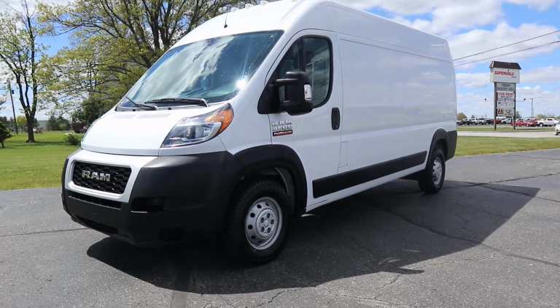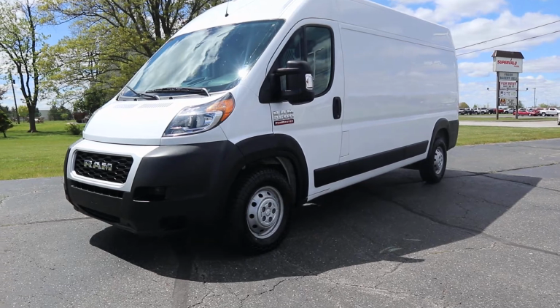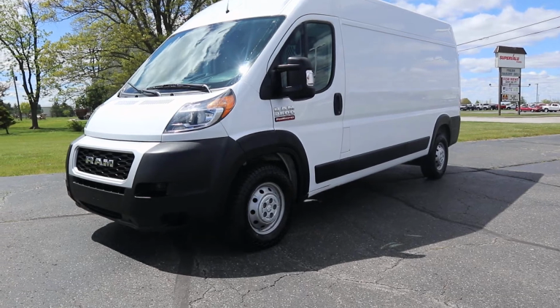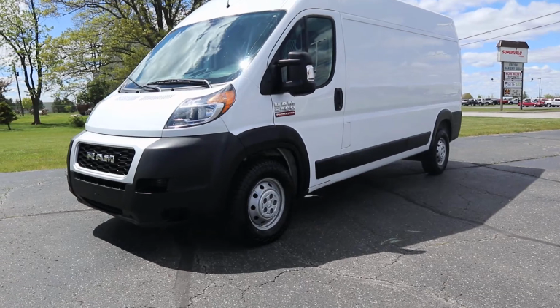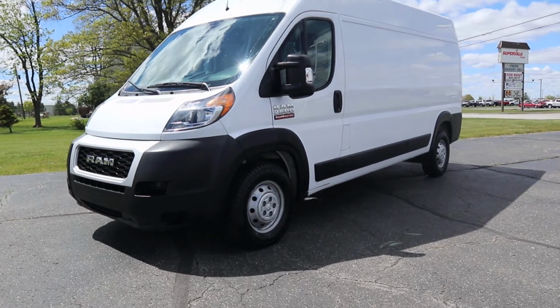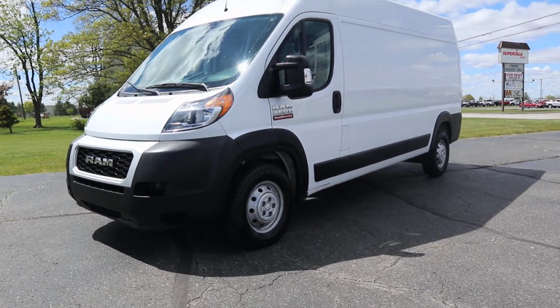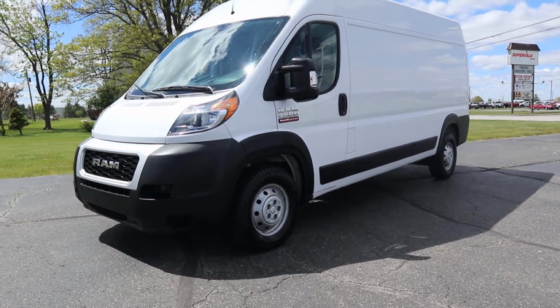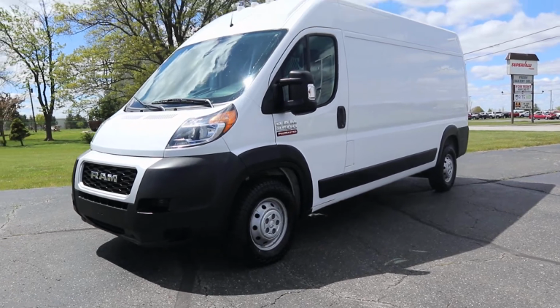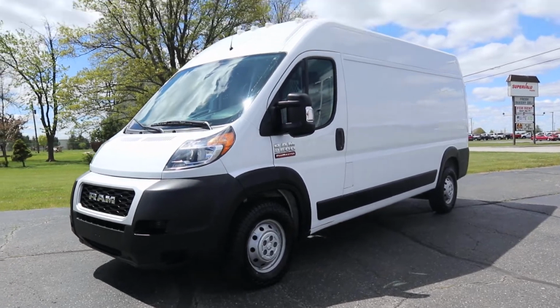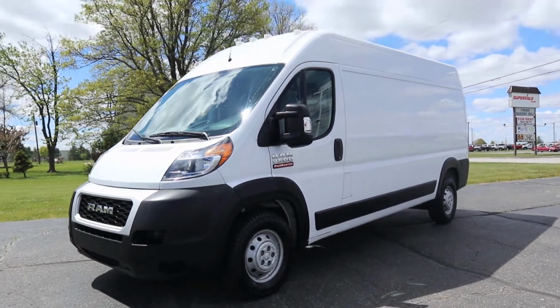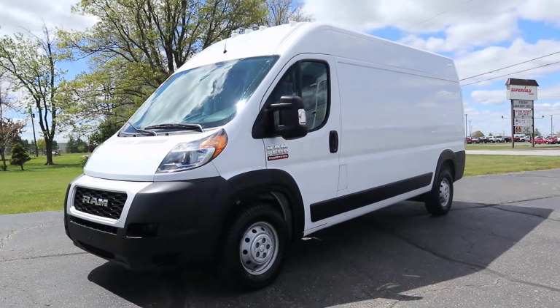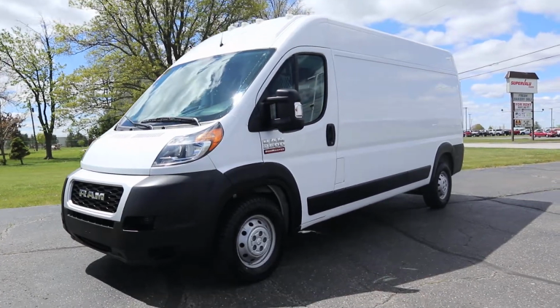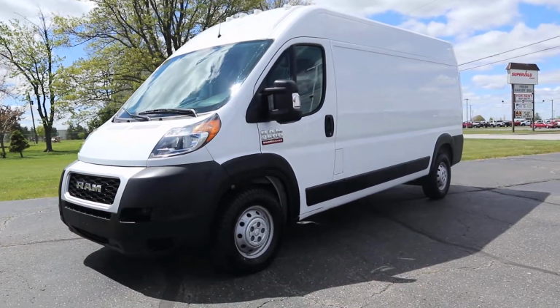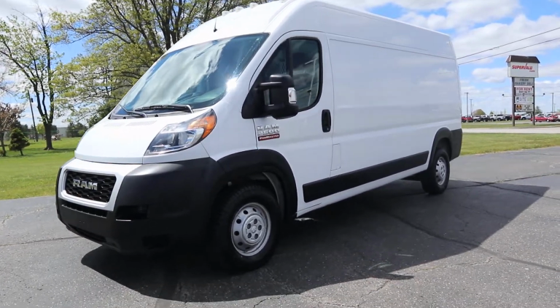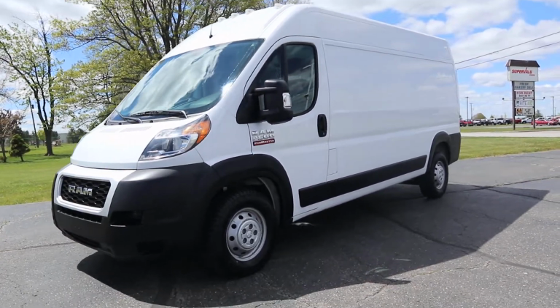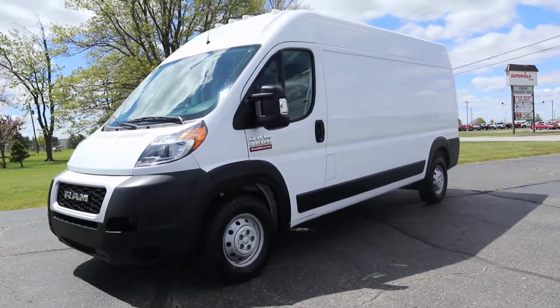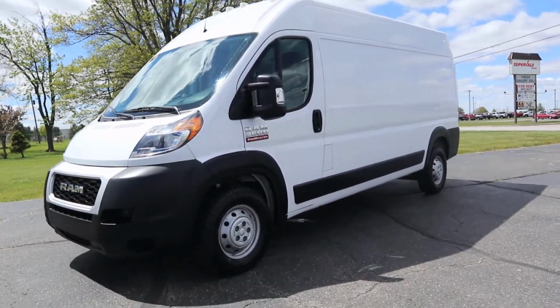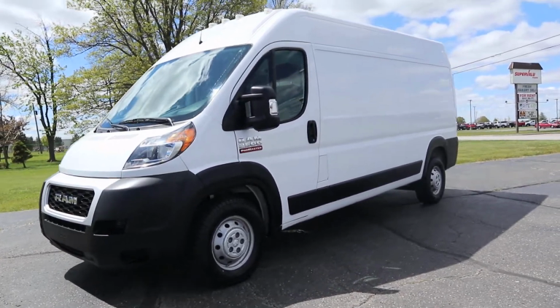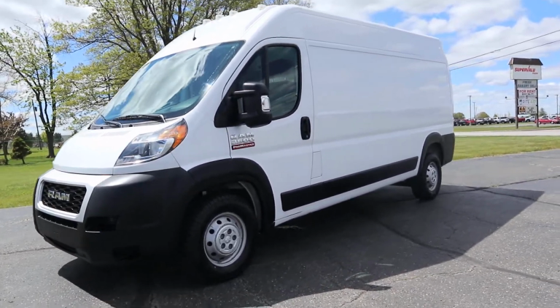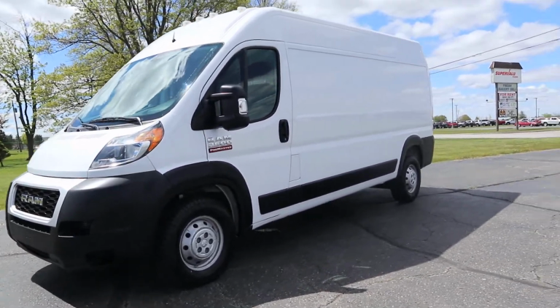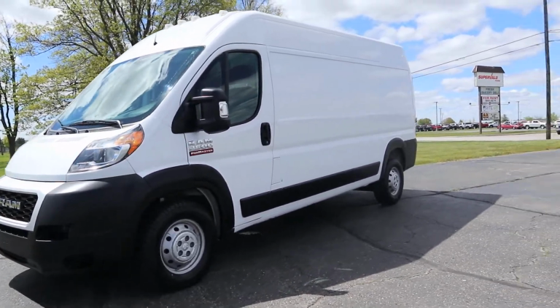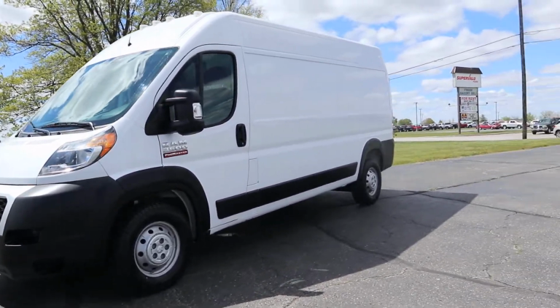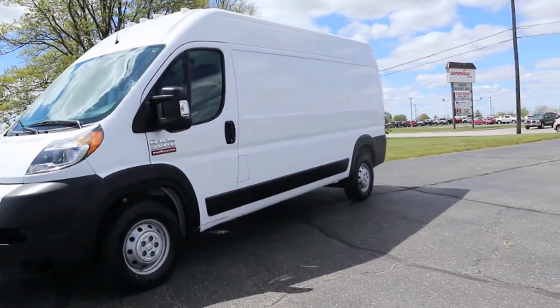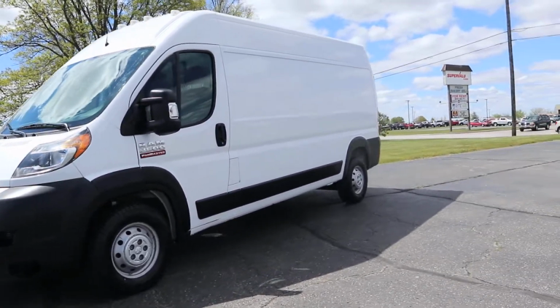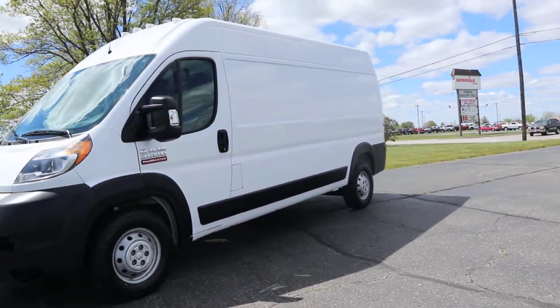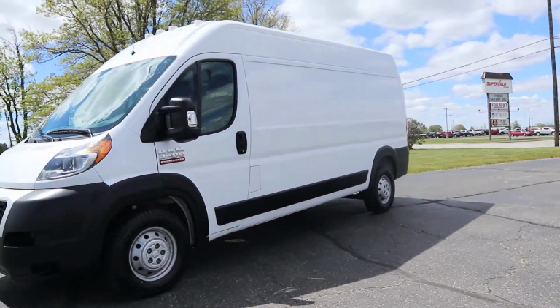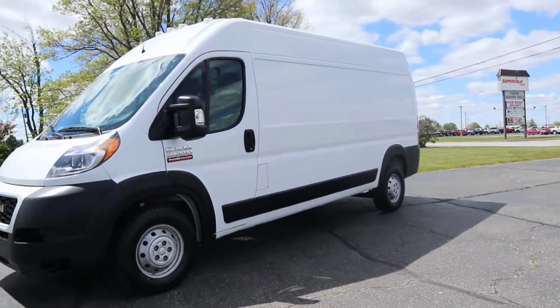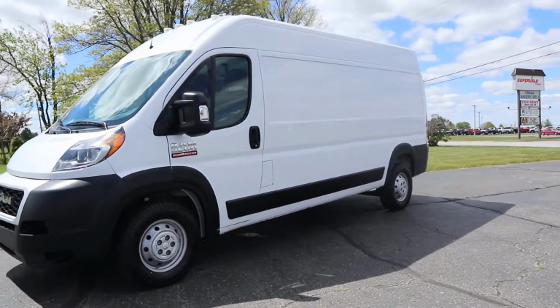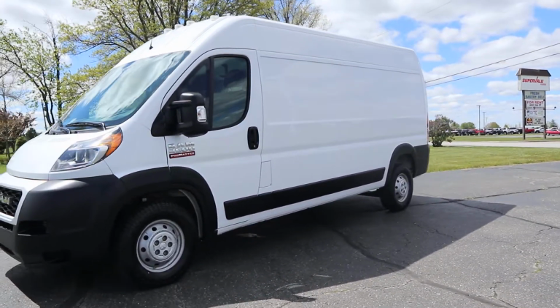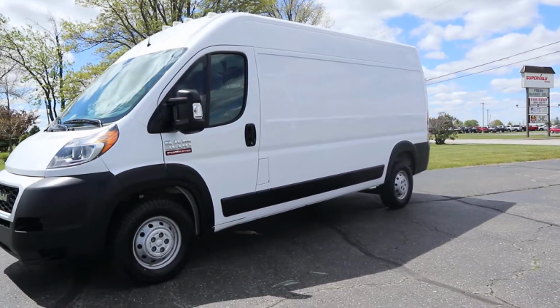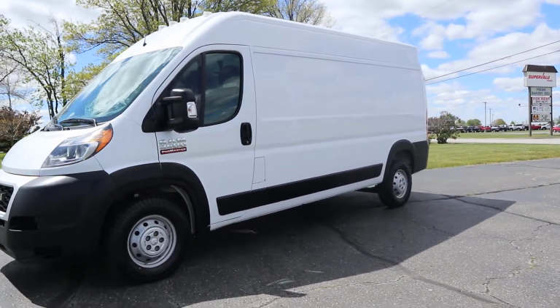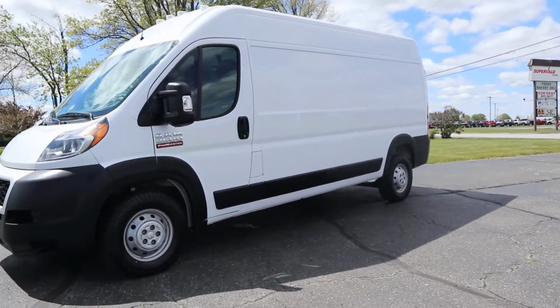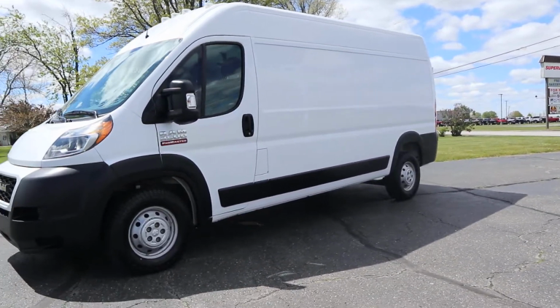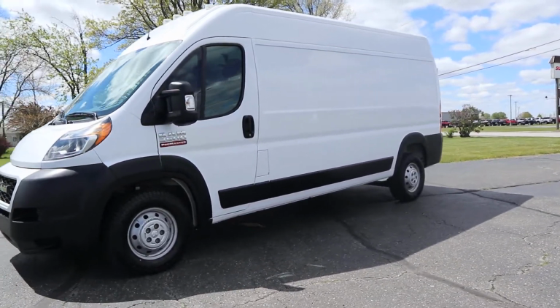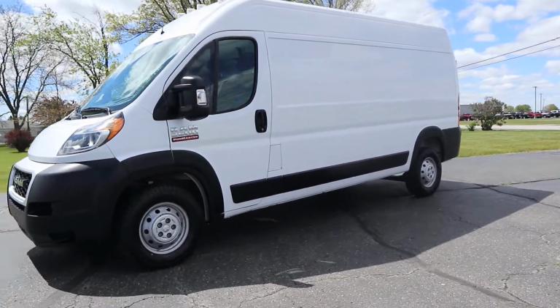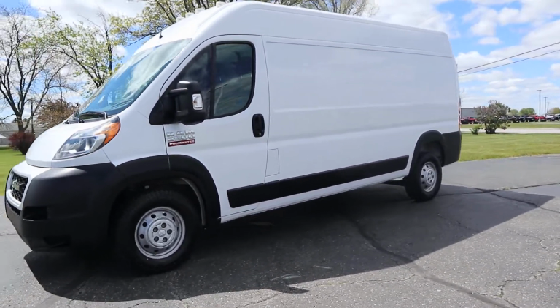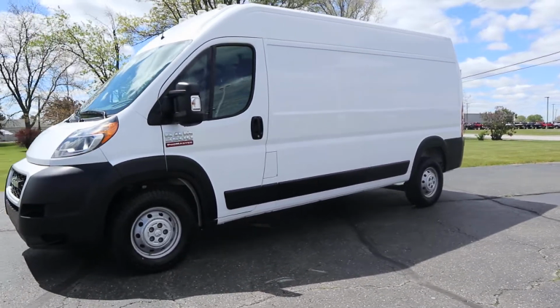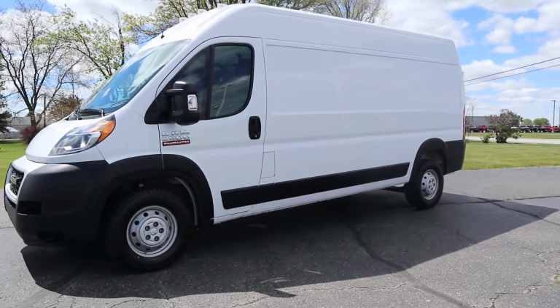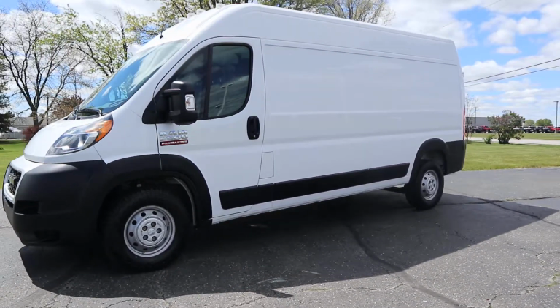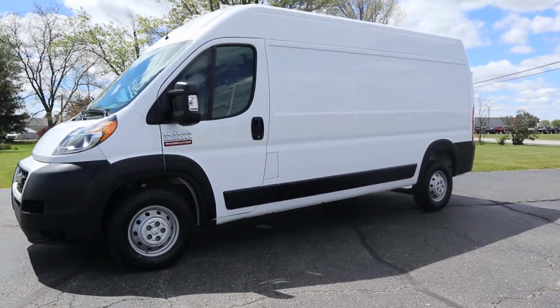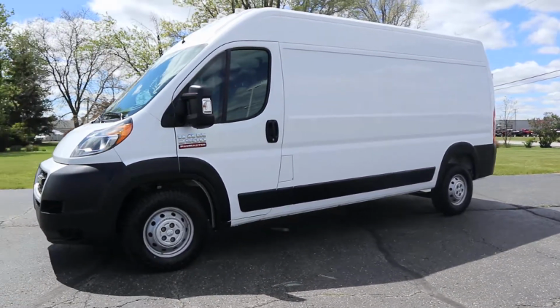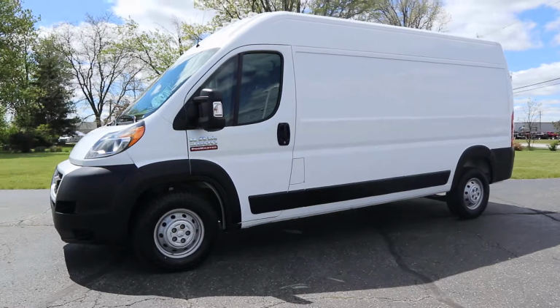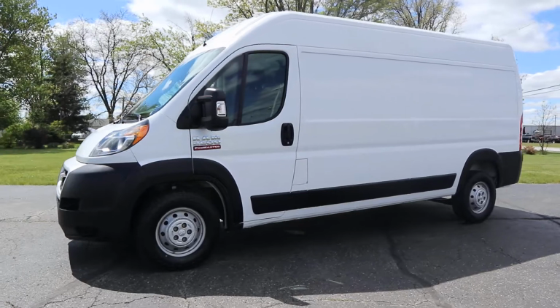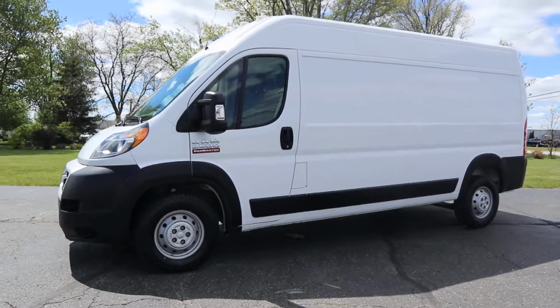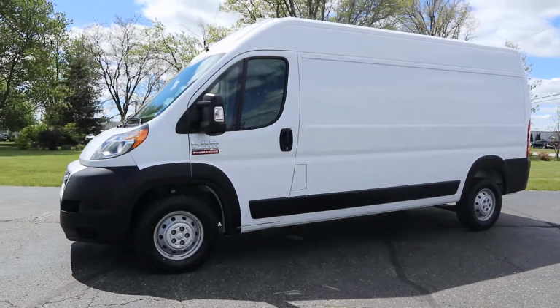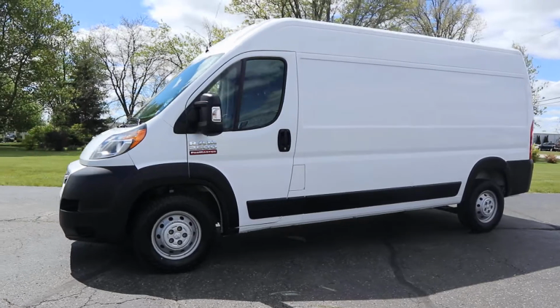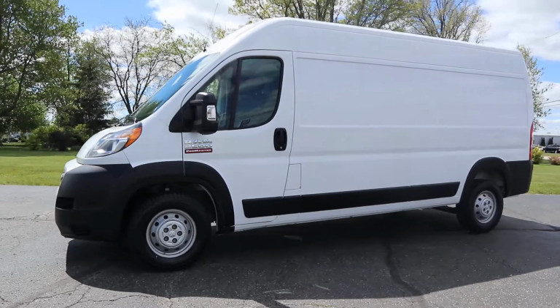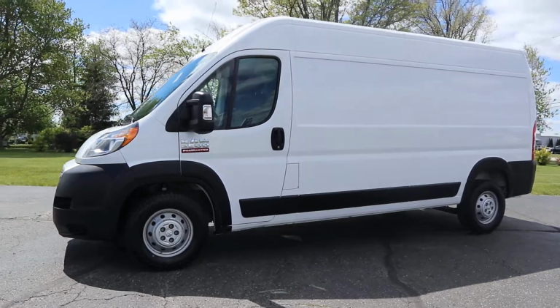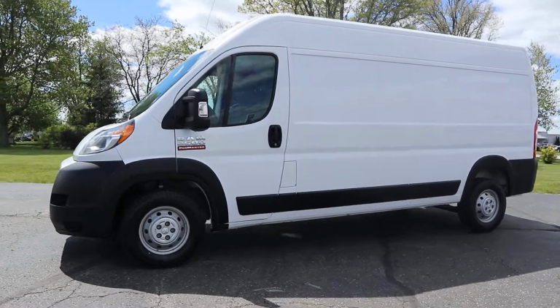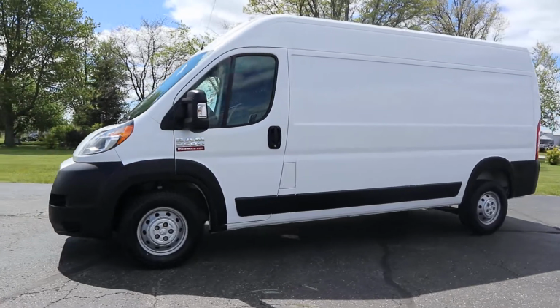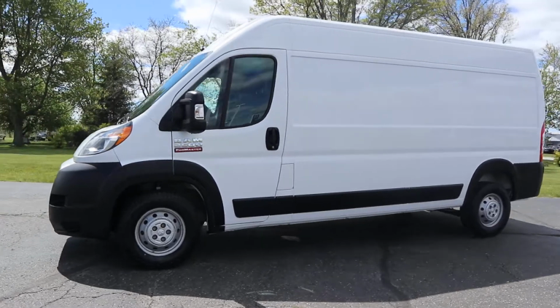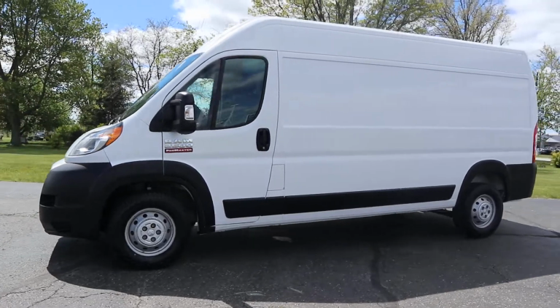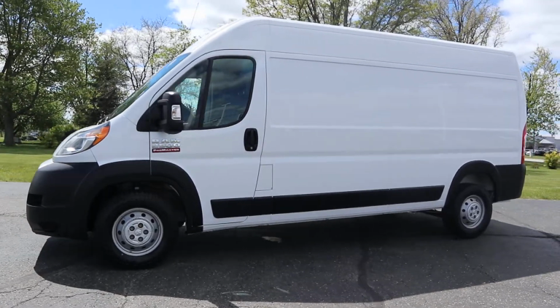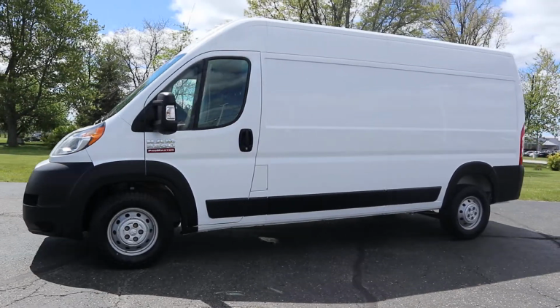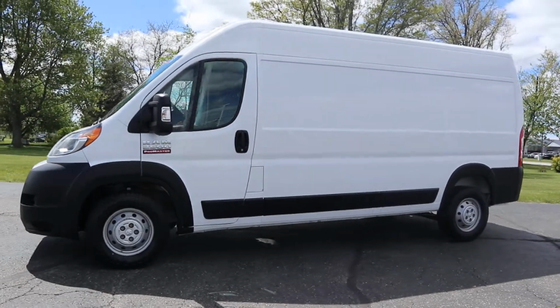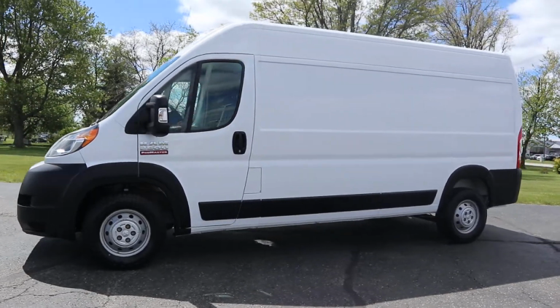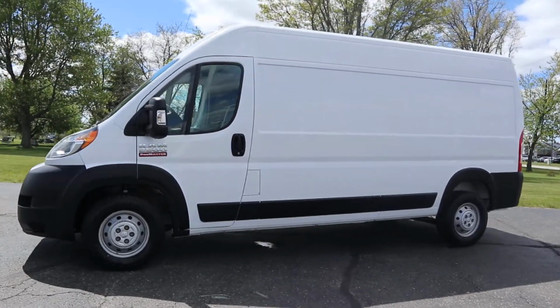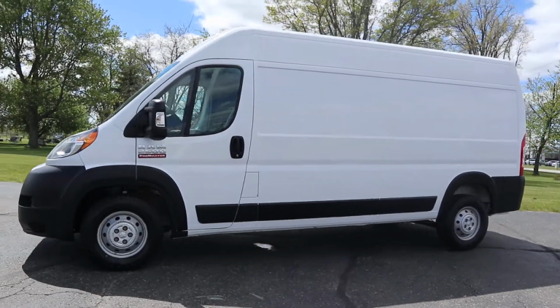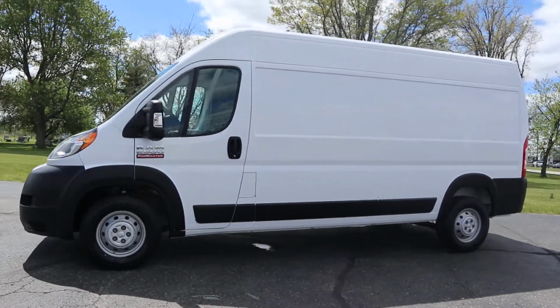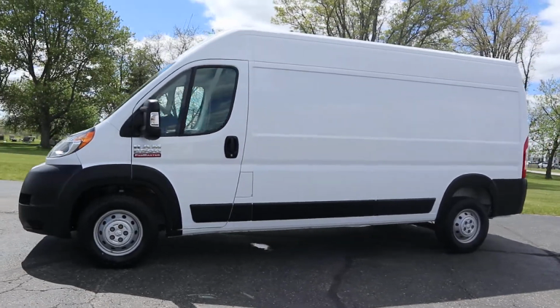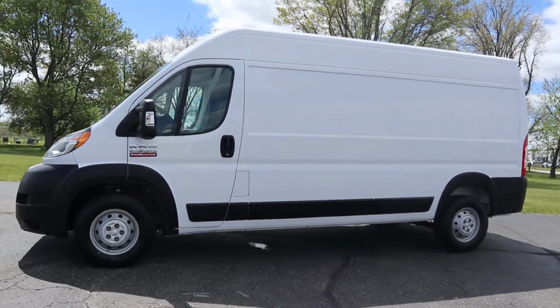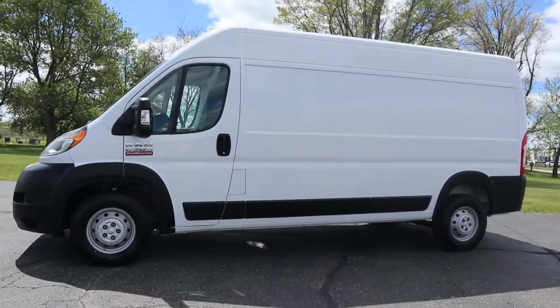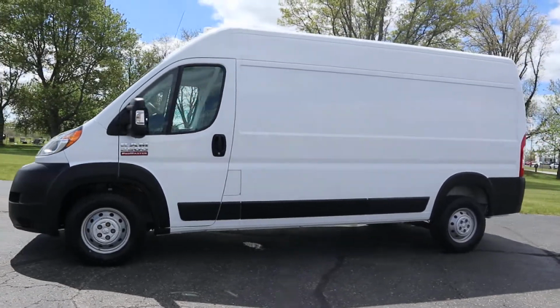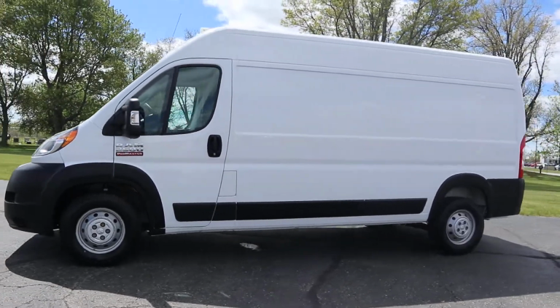Angel here at Terry Henricks Chrysler, going to take you on a quick walk around of this 2019 Dodge Ram Promaster 2500.